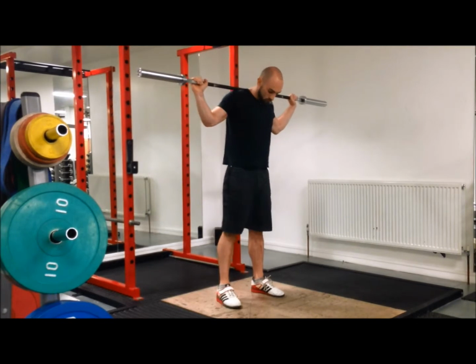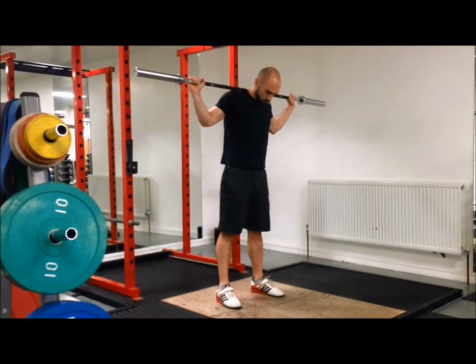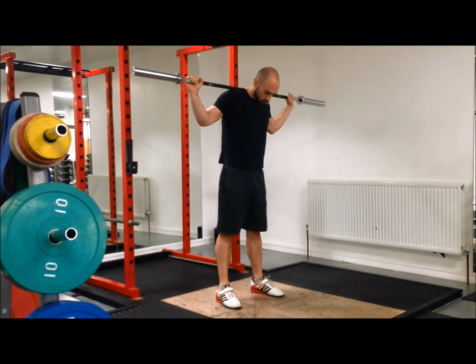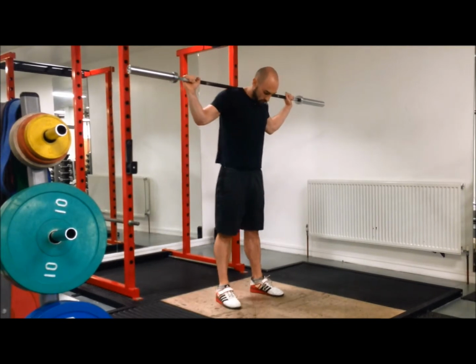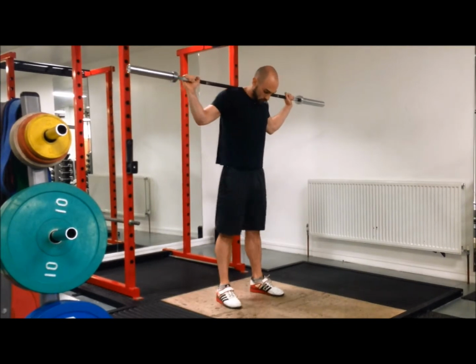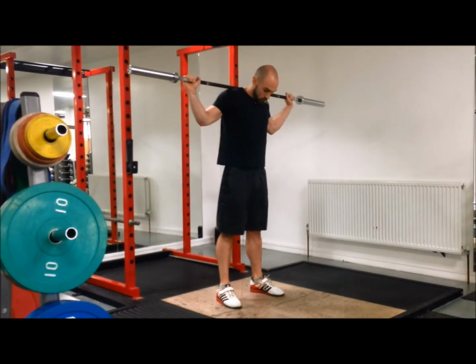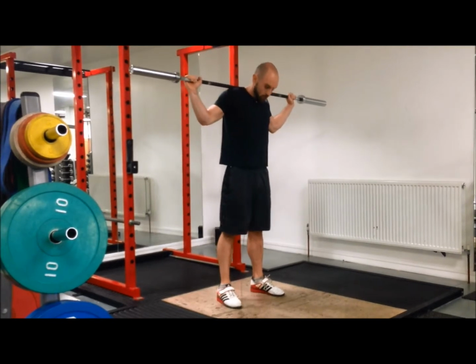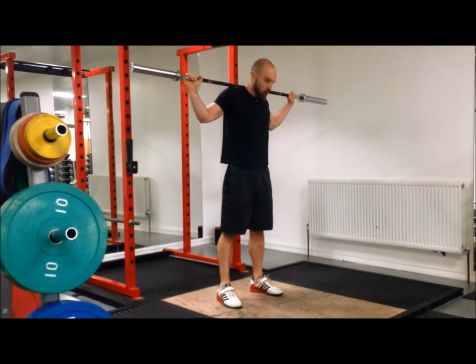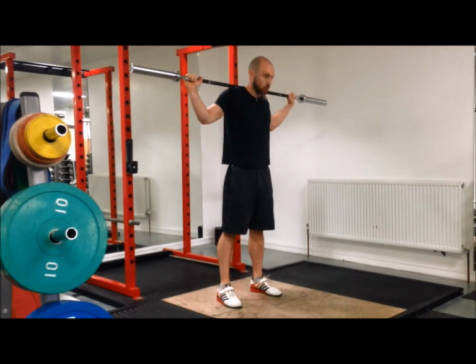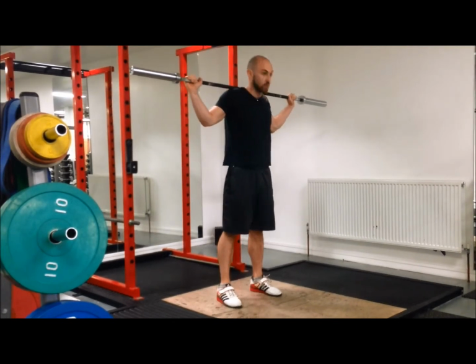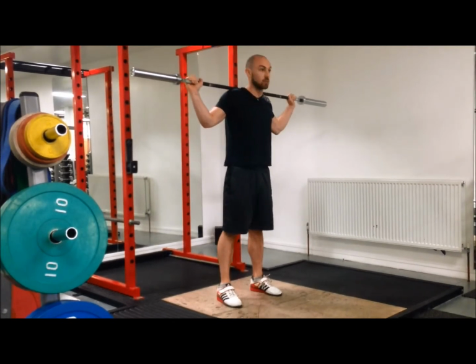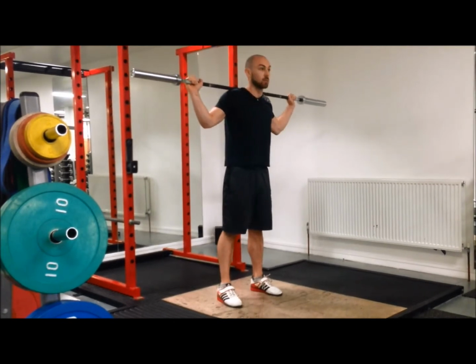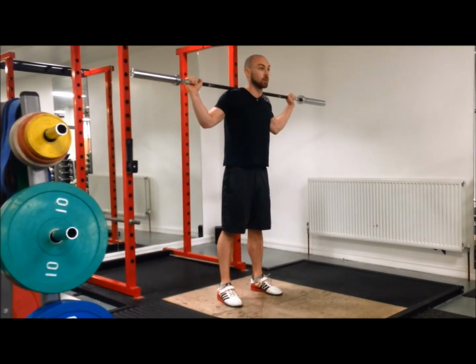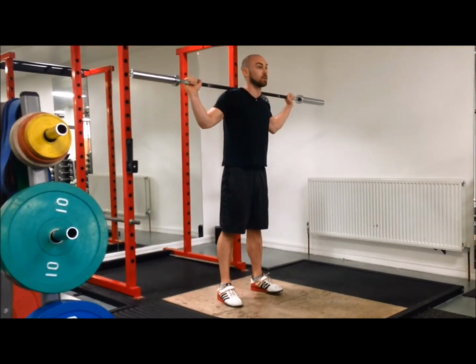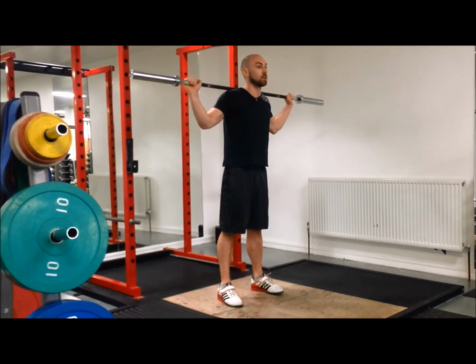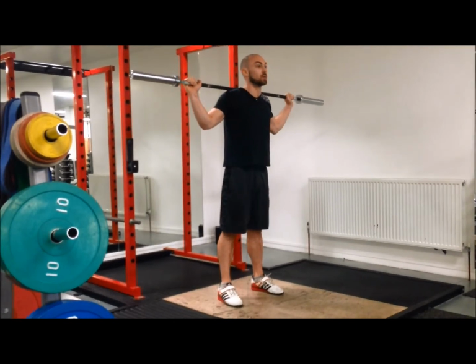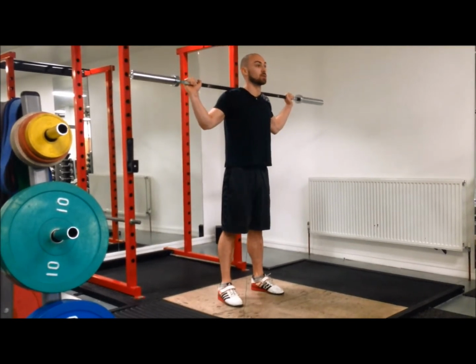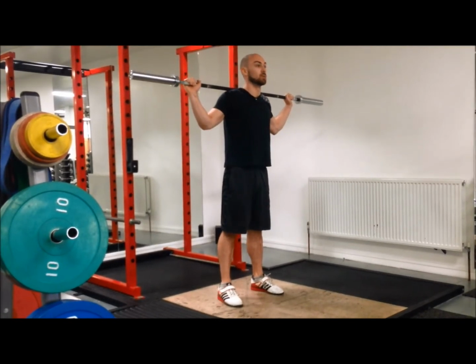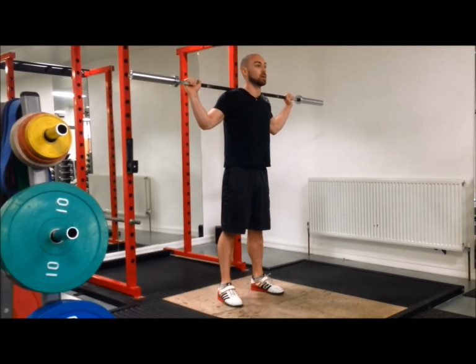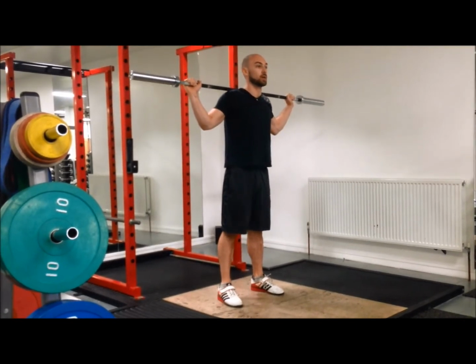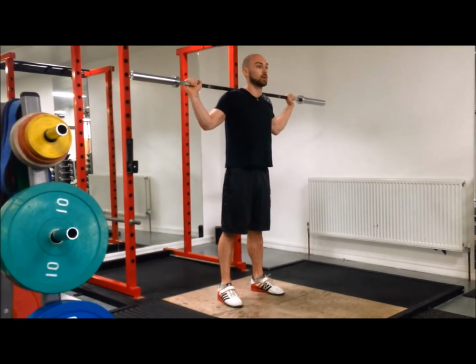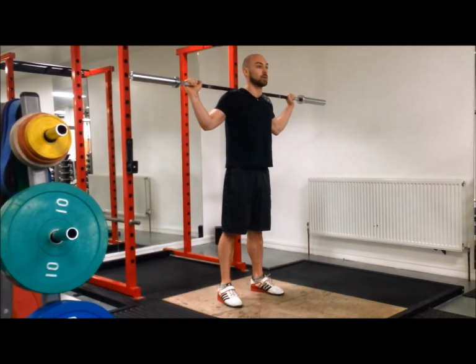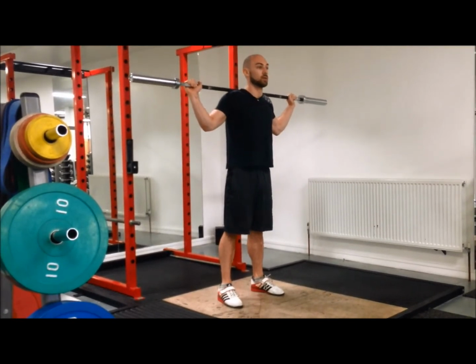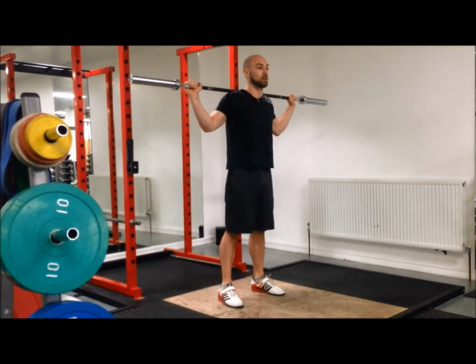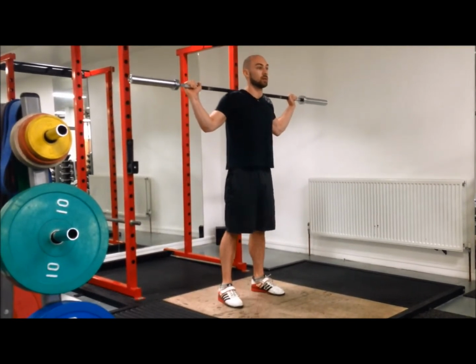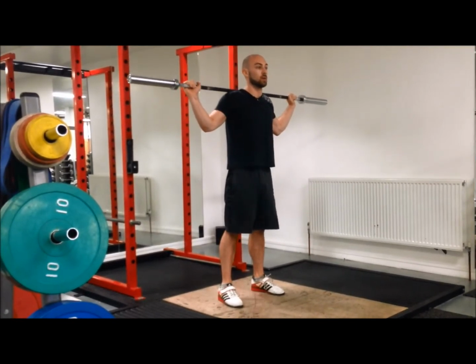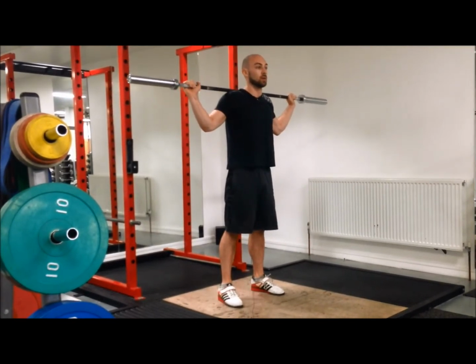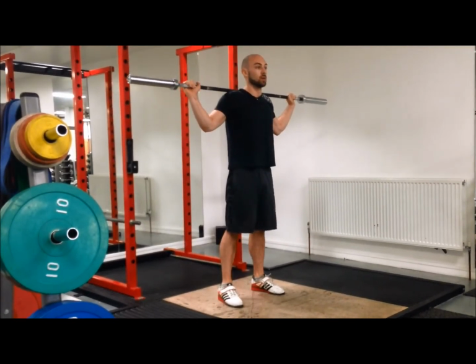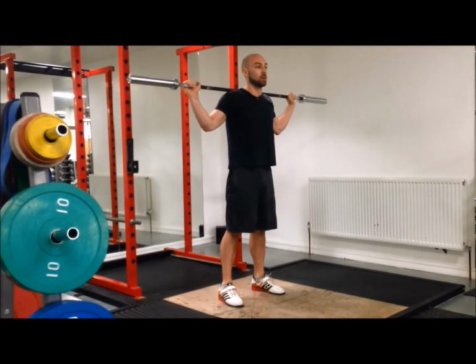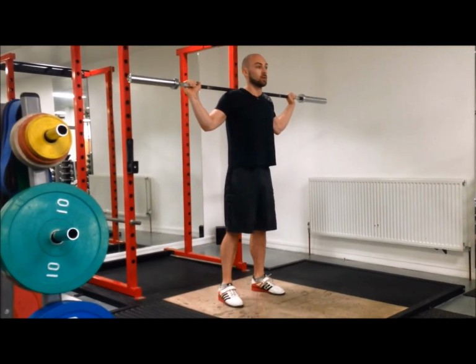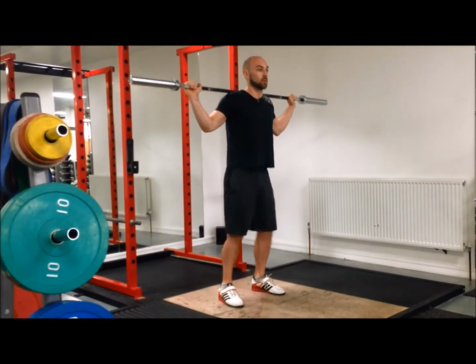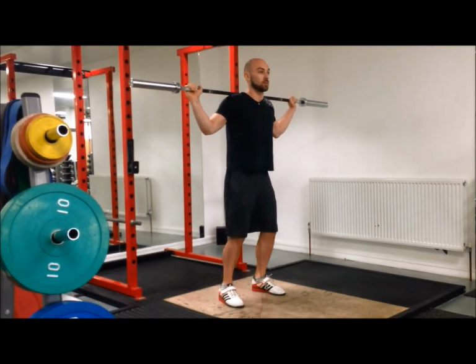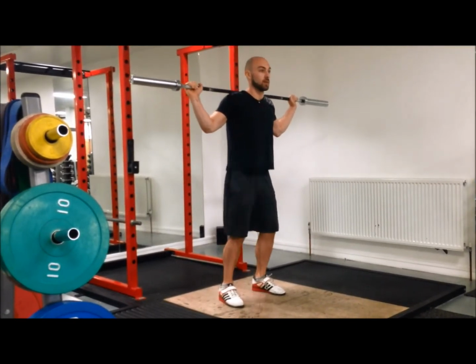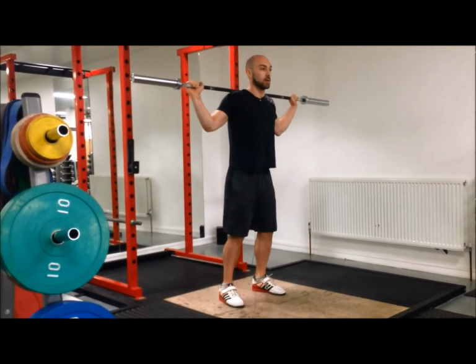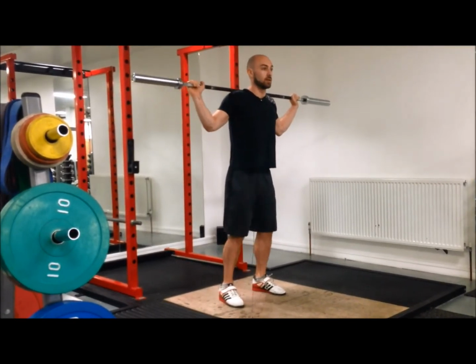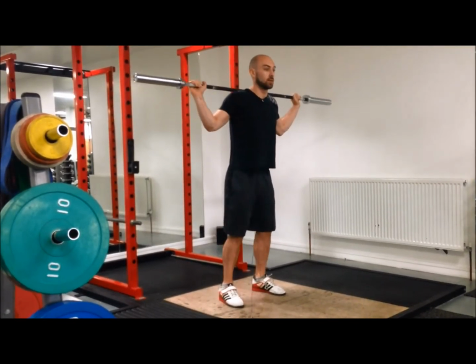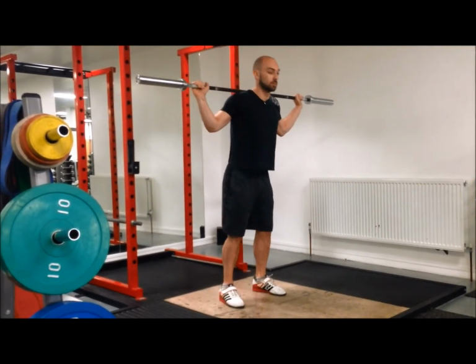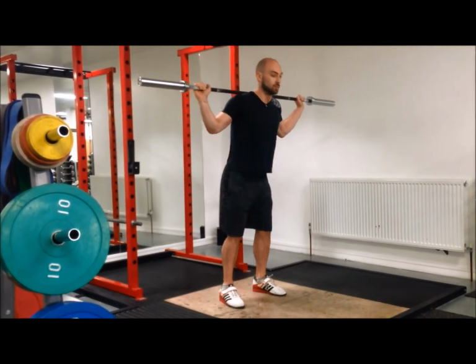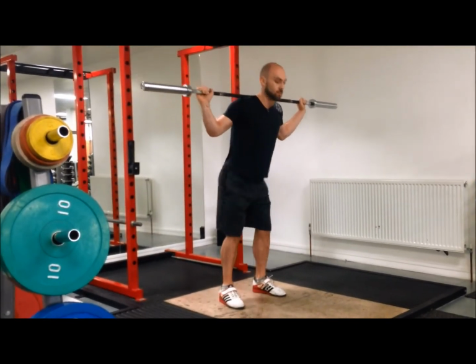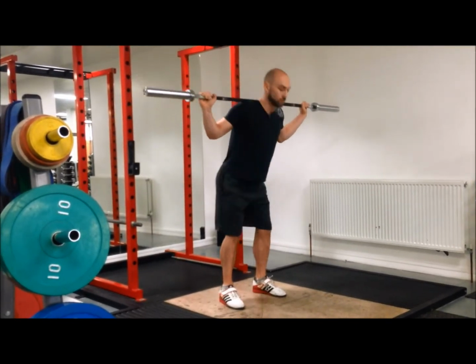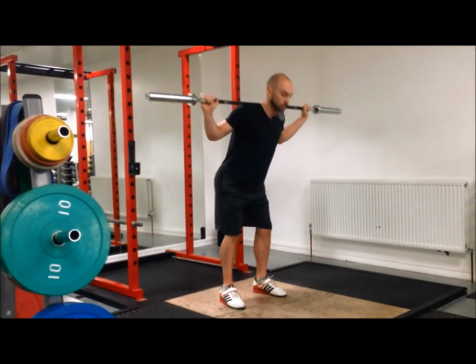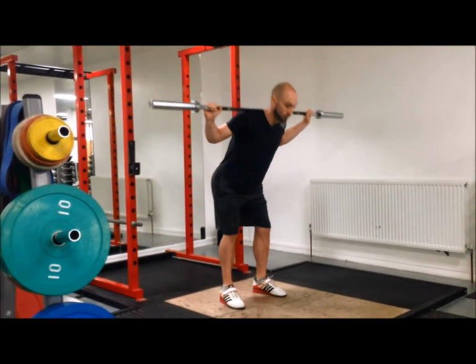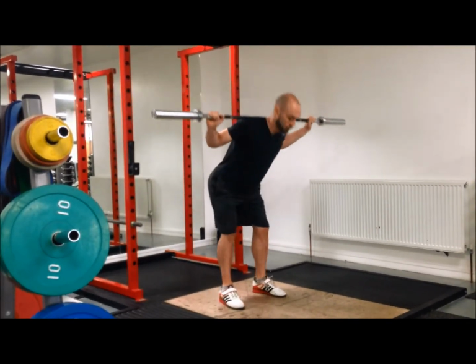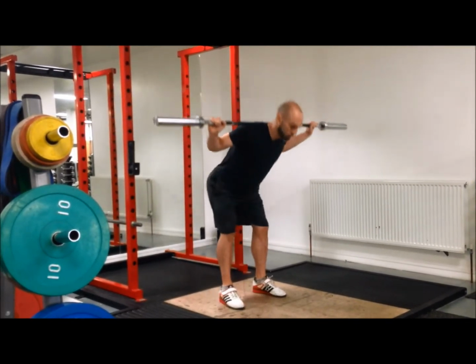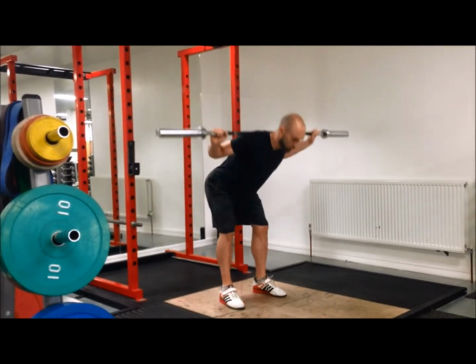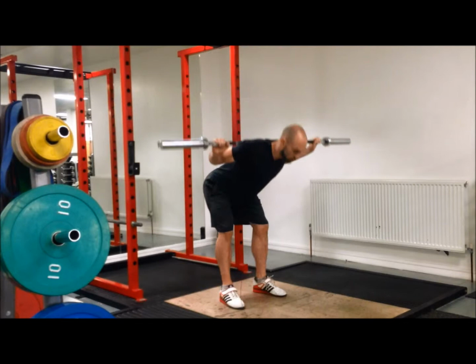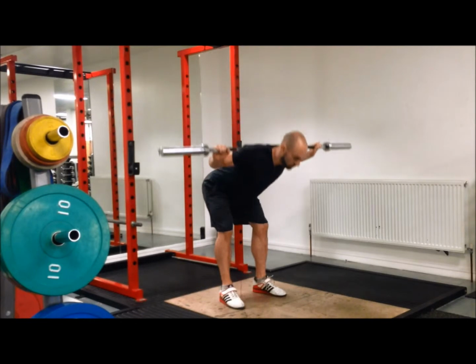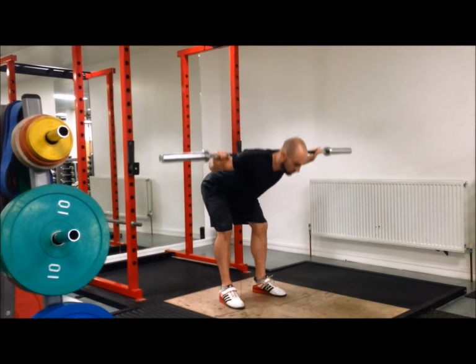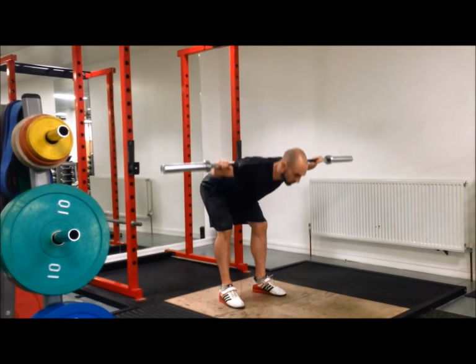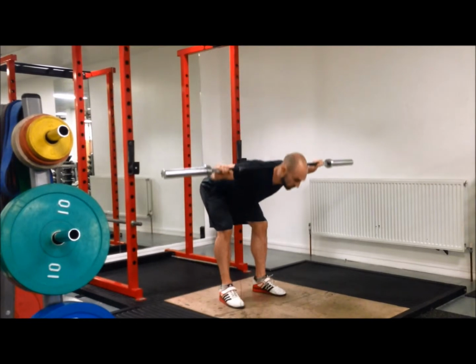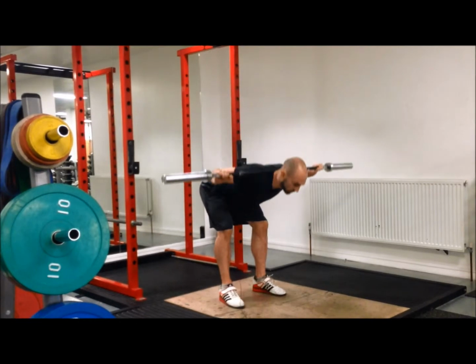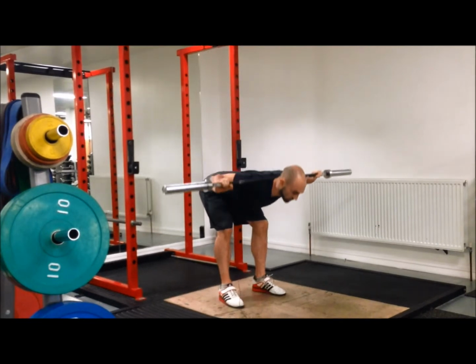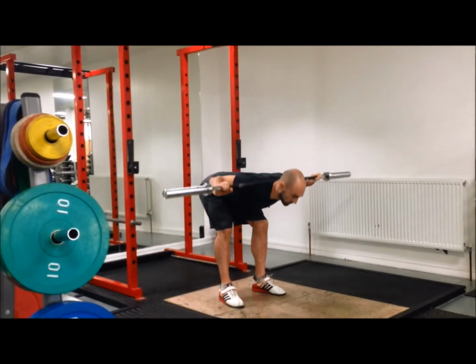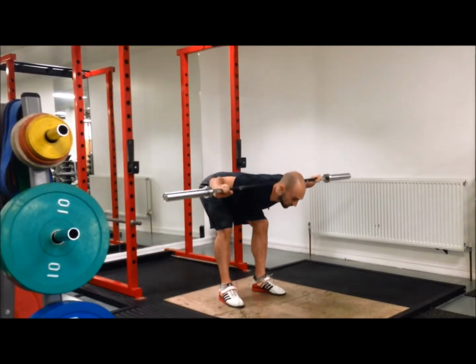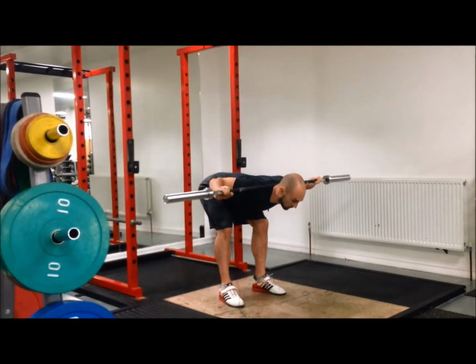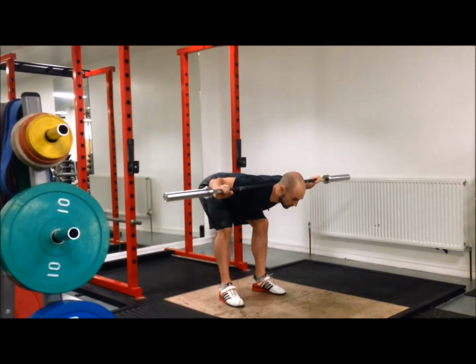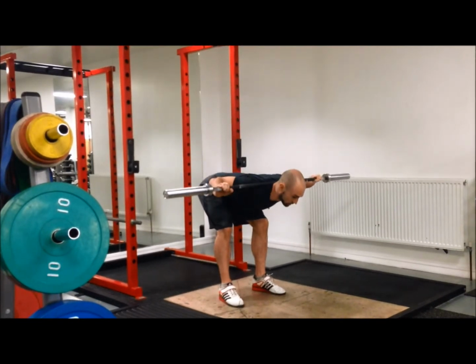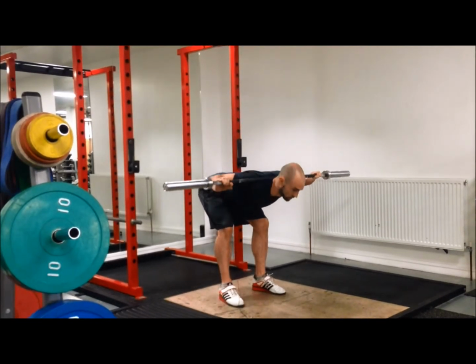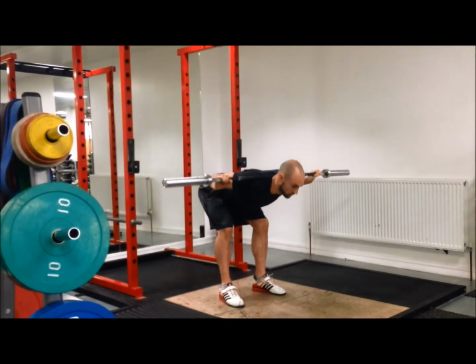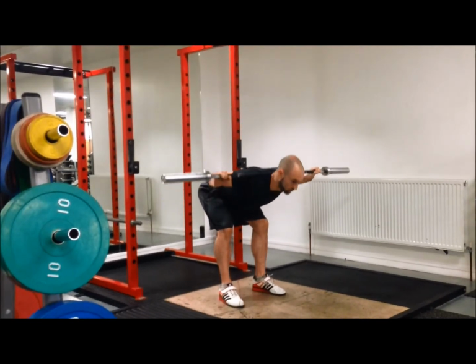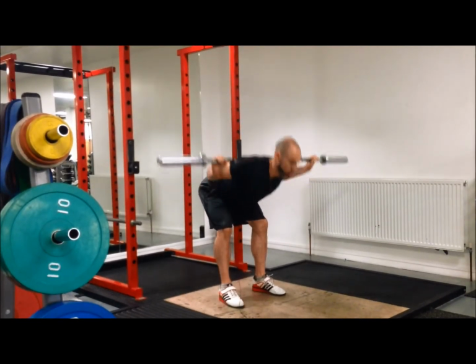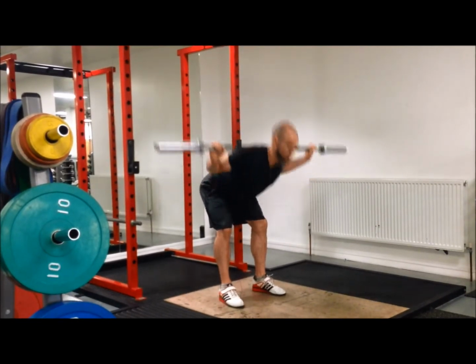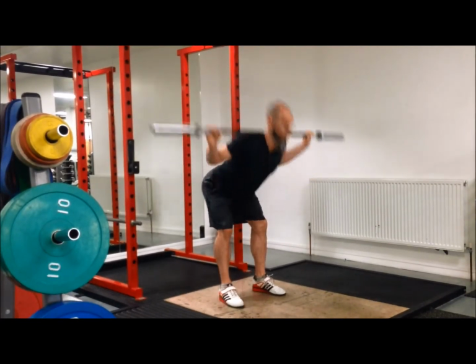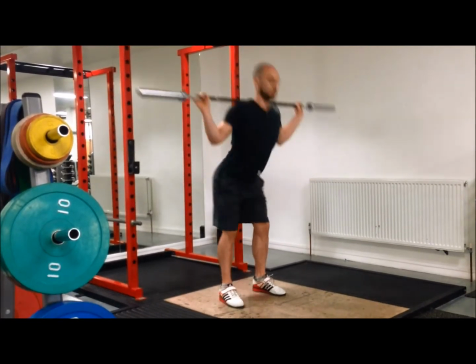Then I'll do a couple of good mornings — soft knees, bend over, stretch out, hips through.